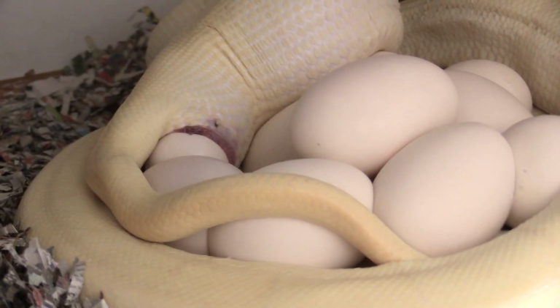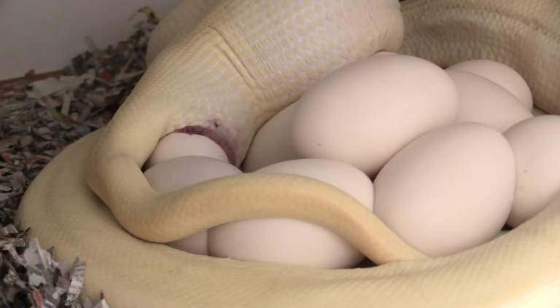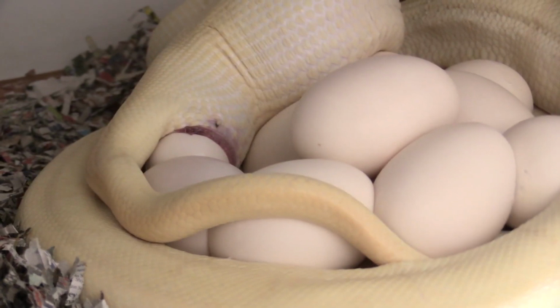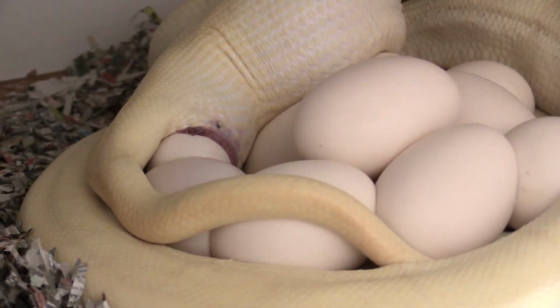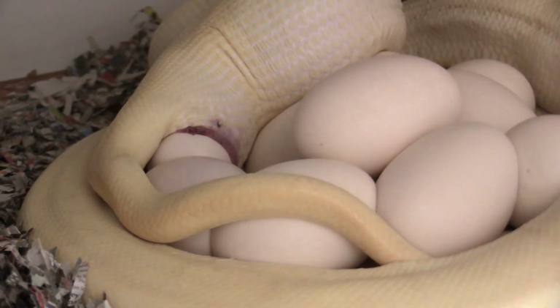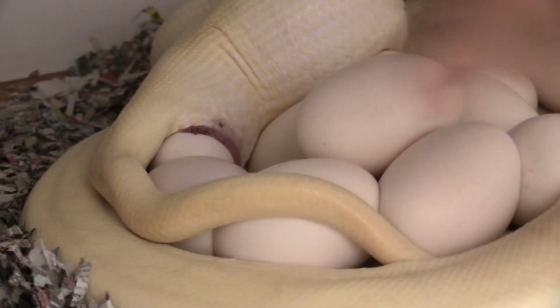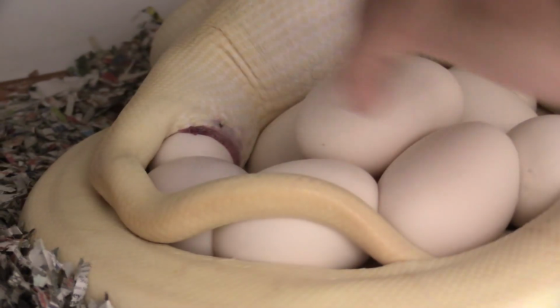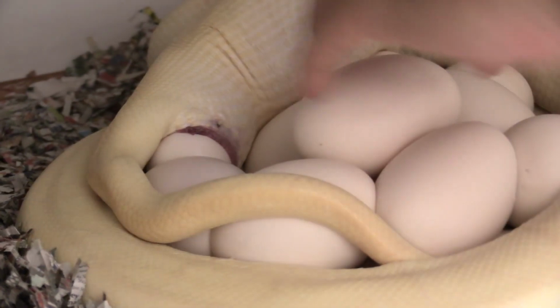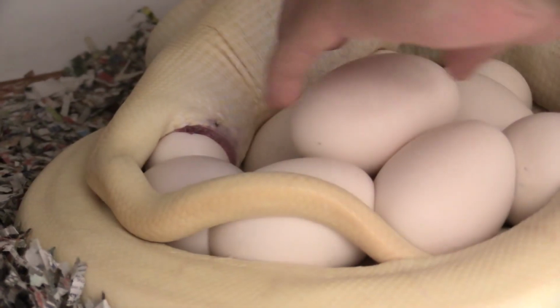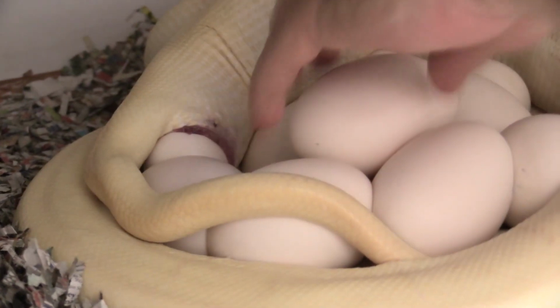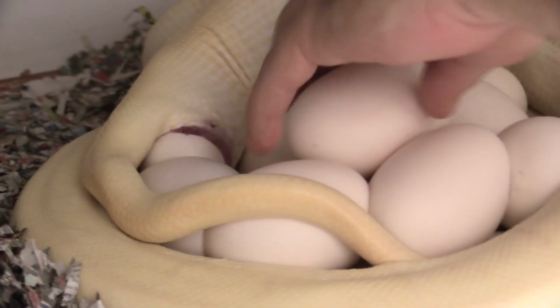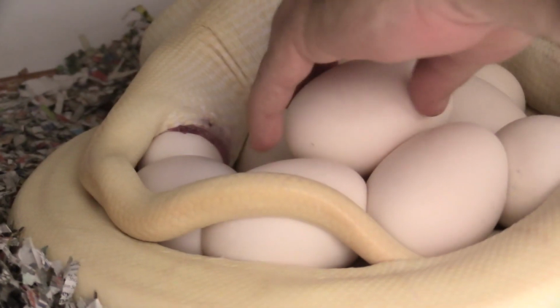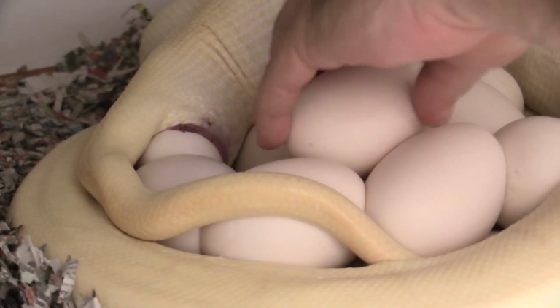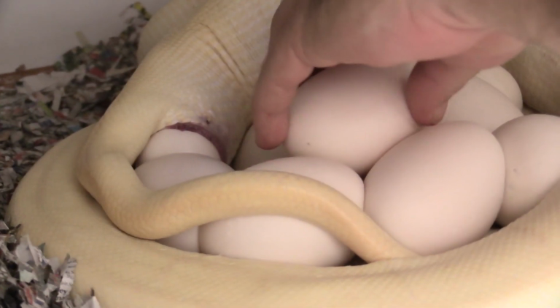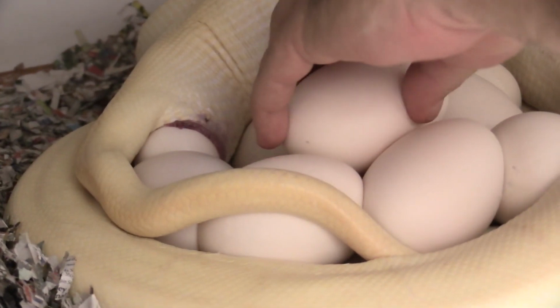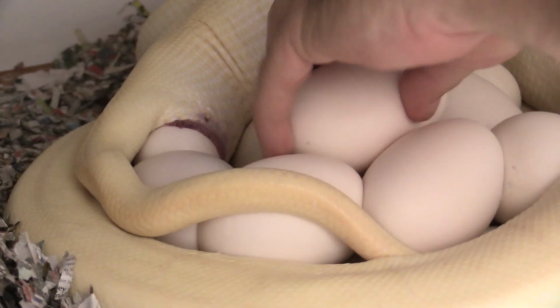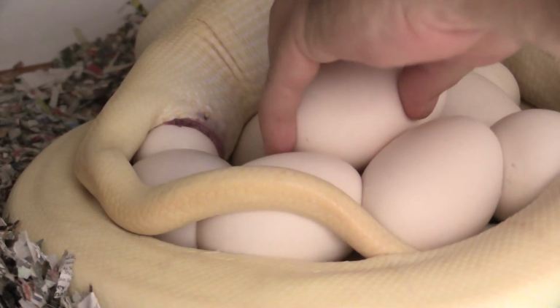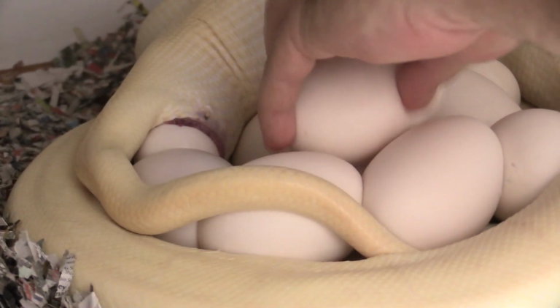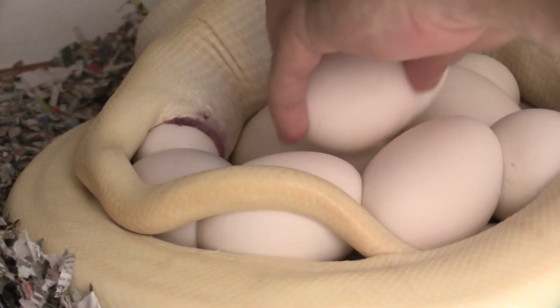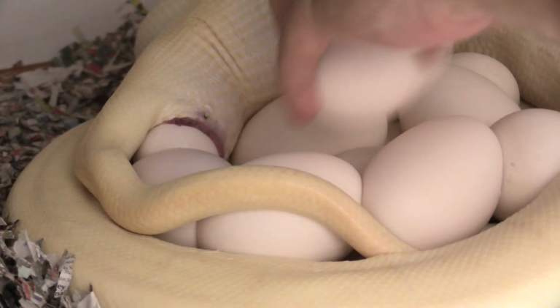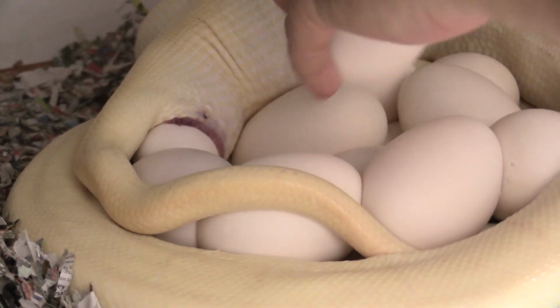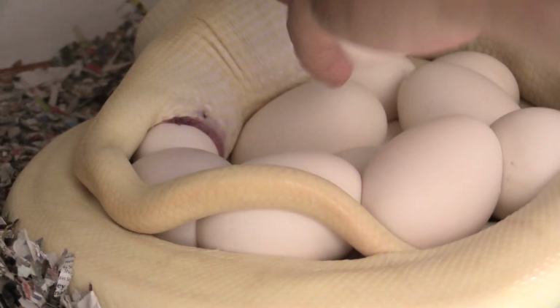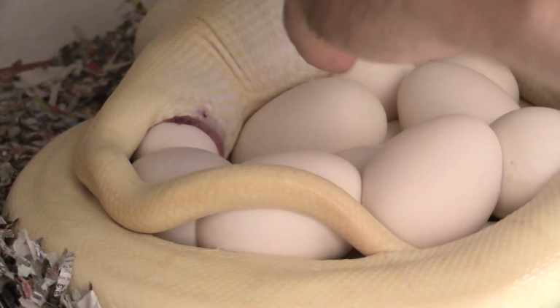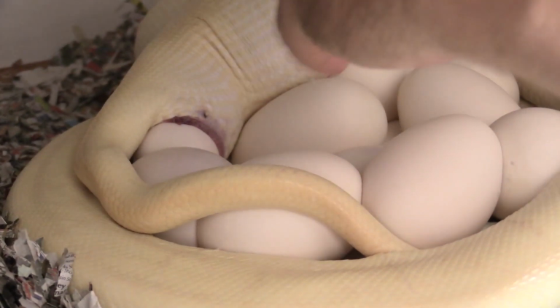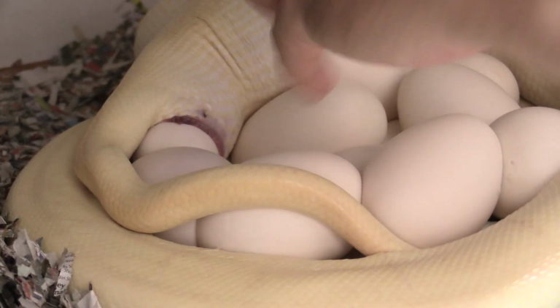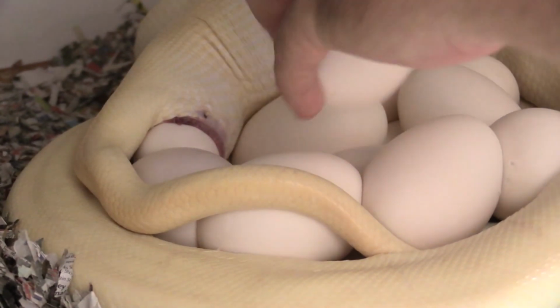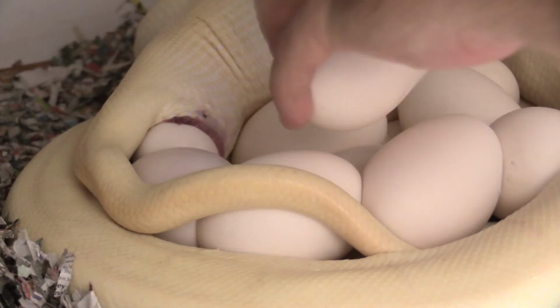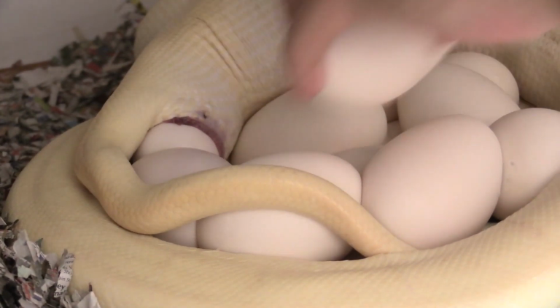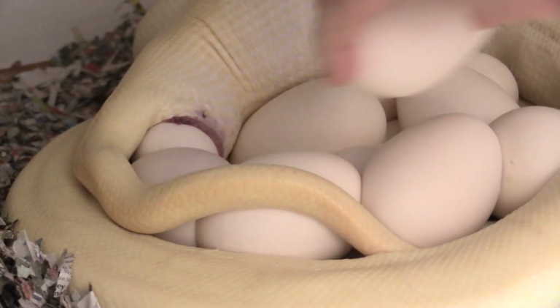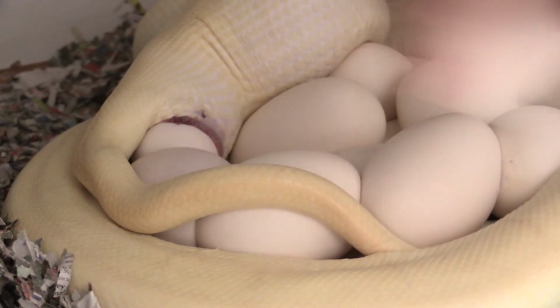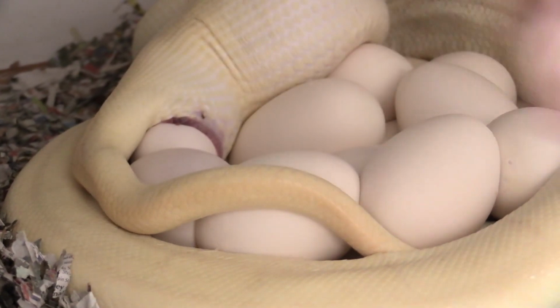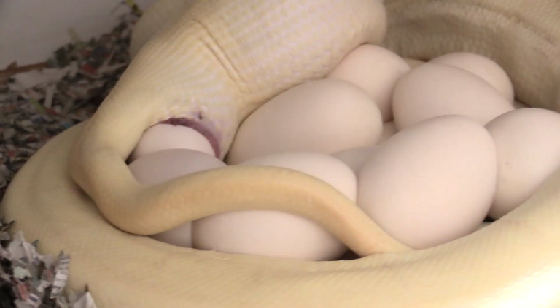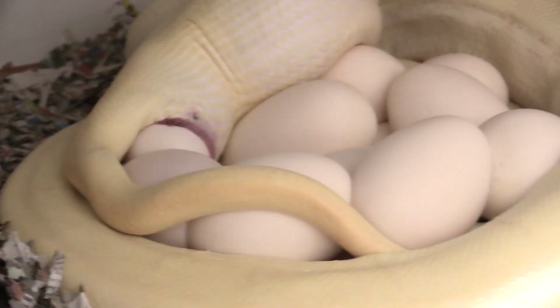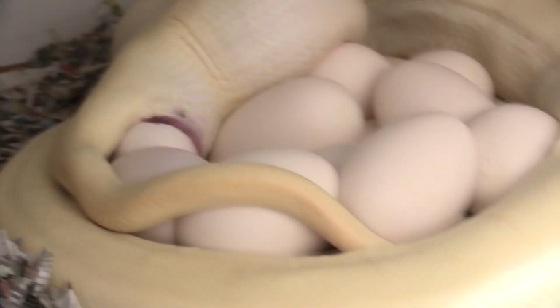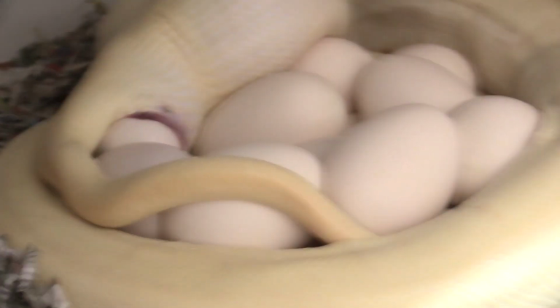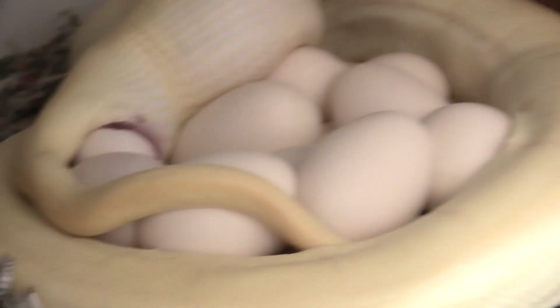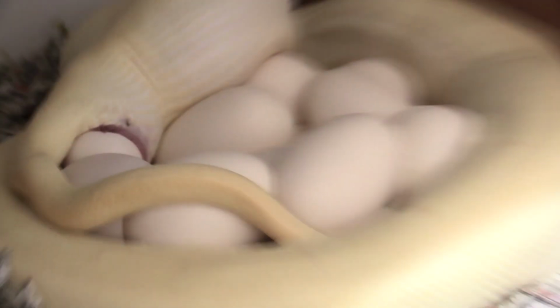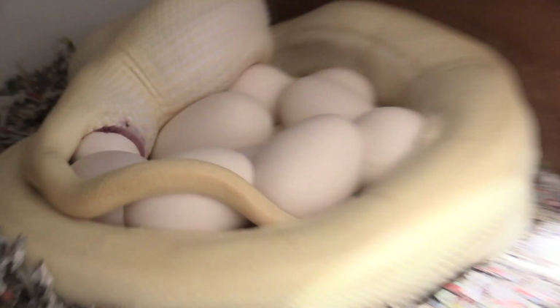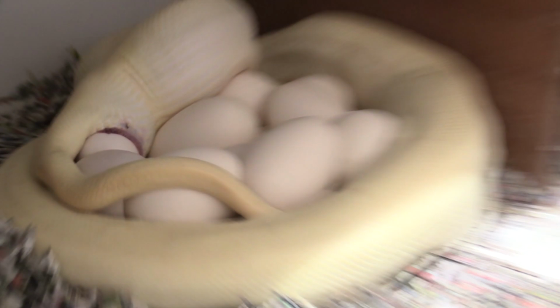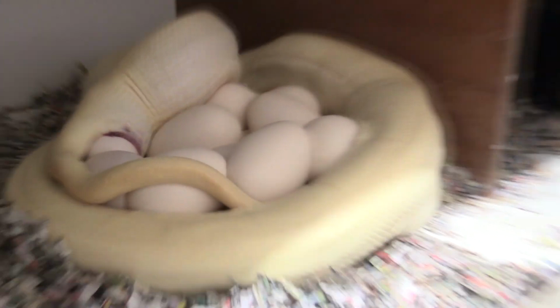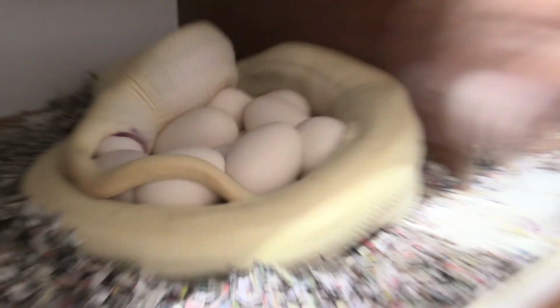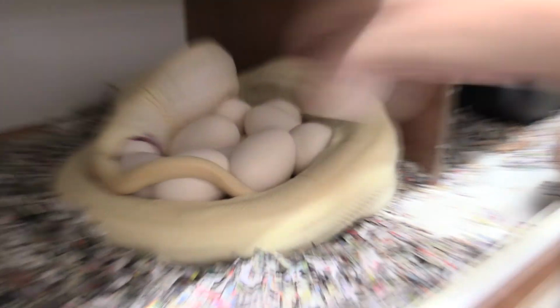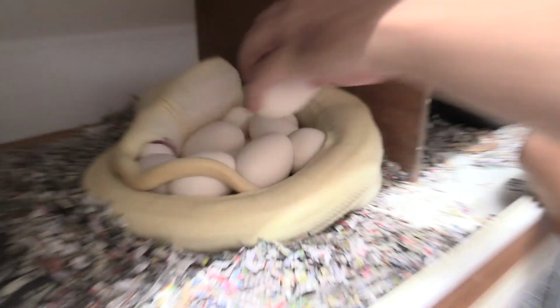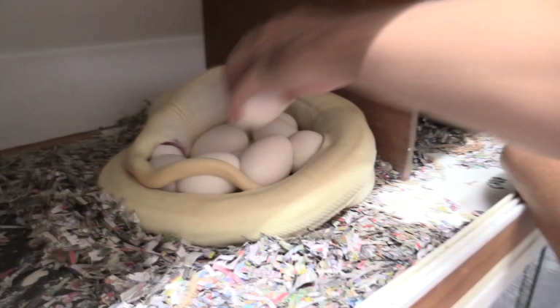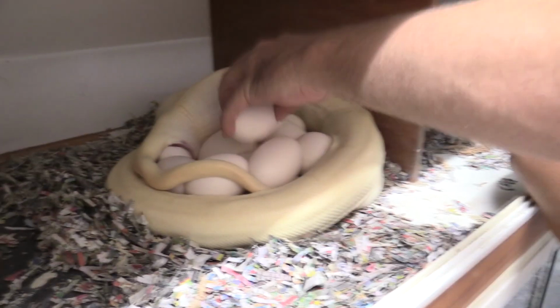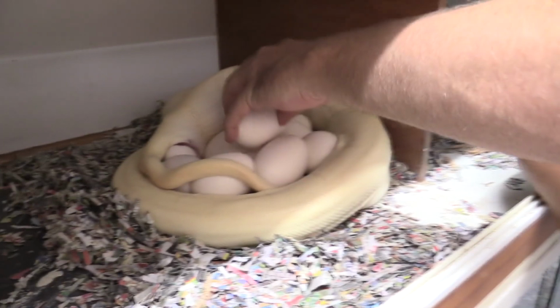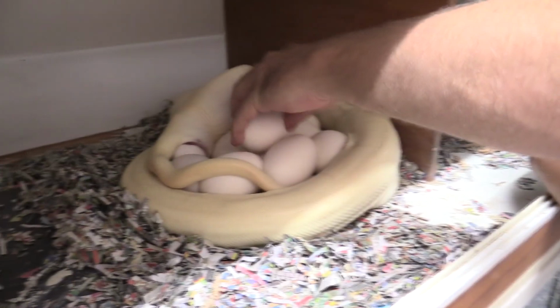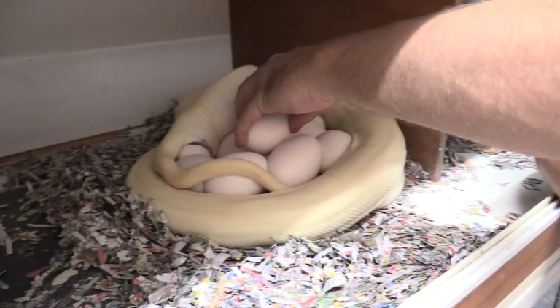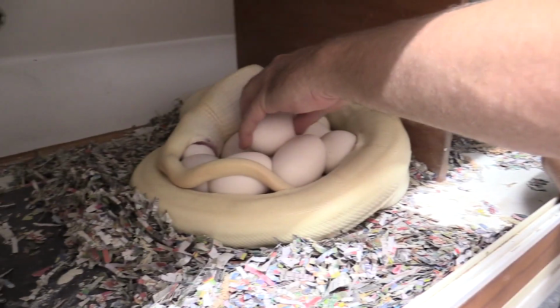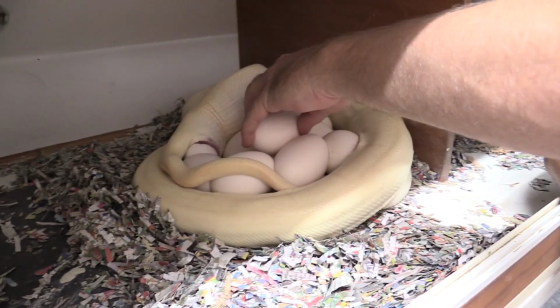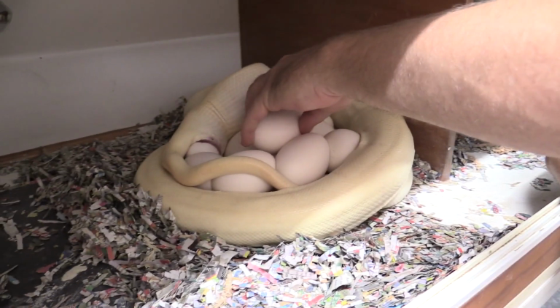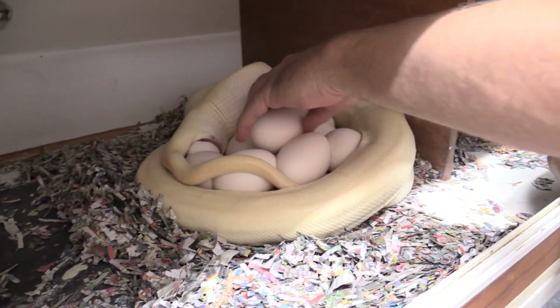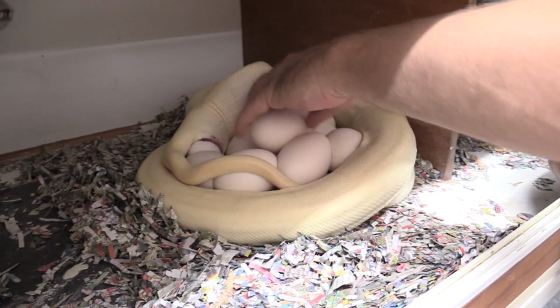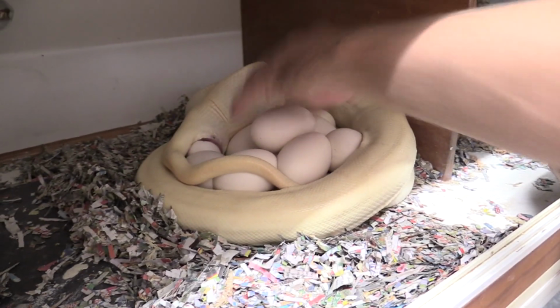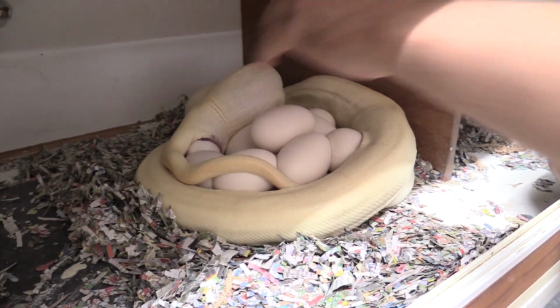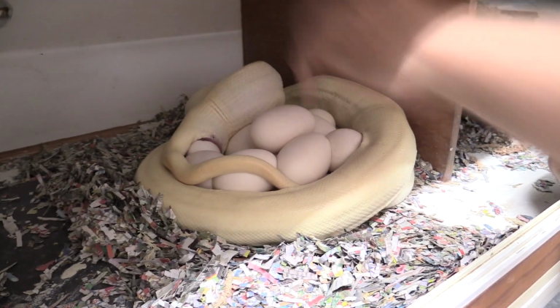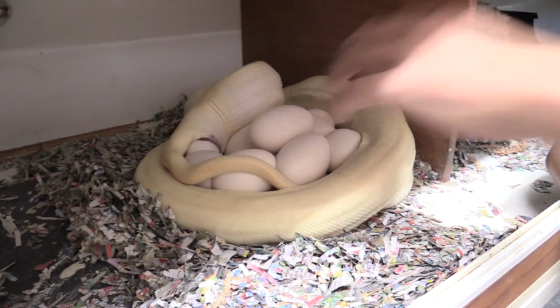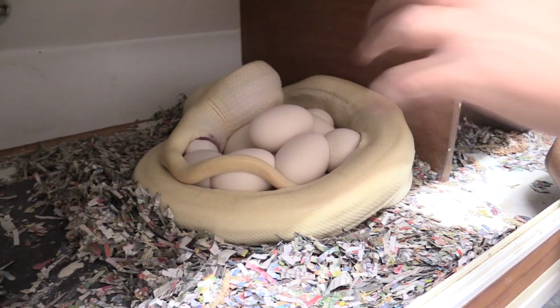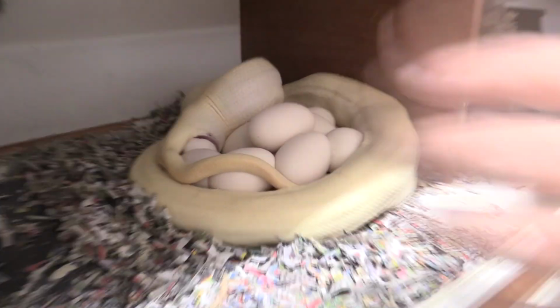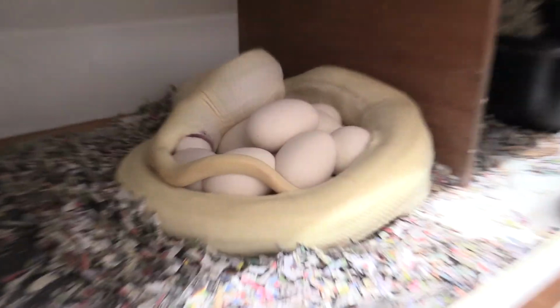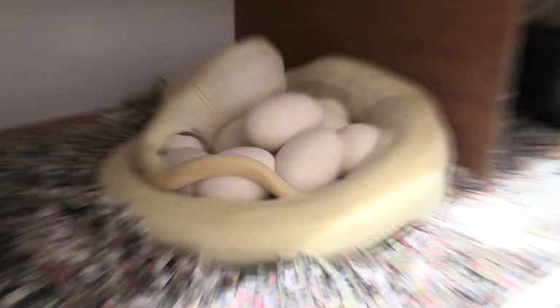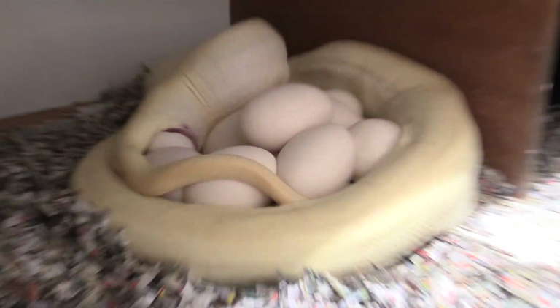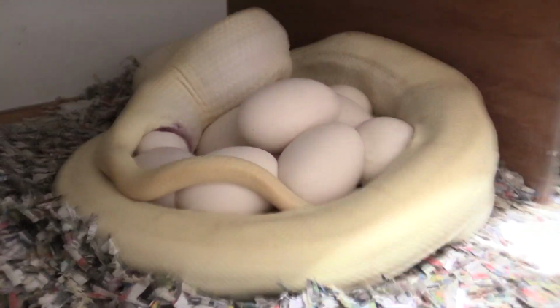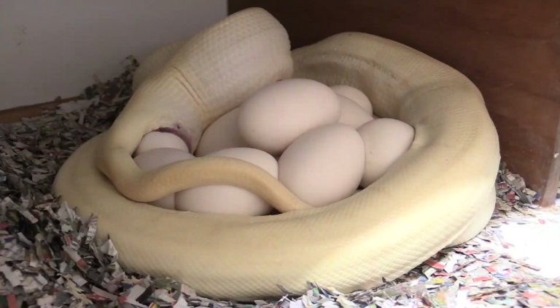Once they finish laying they can get a bit defensive. So if you're getting eggs off a snake, which we're about to do and show you how to do, it's best to do it as soon as they finish laying.